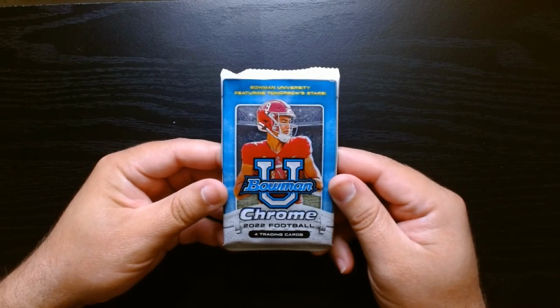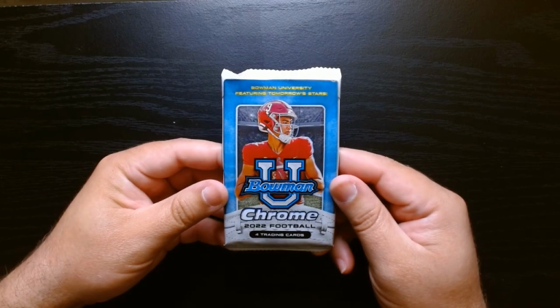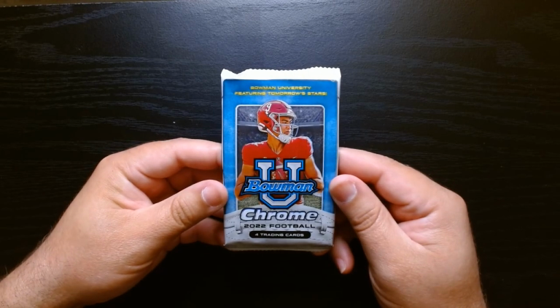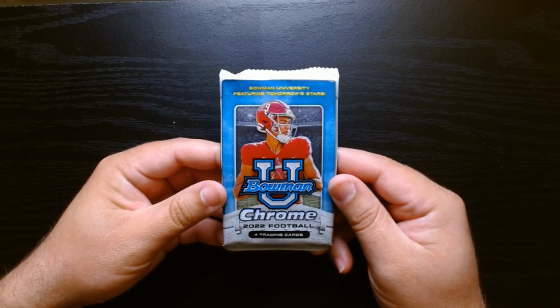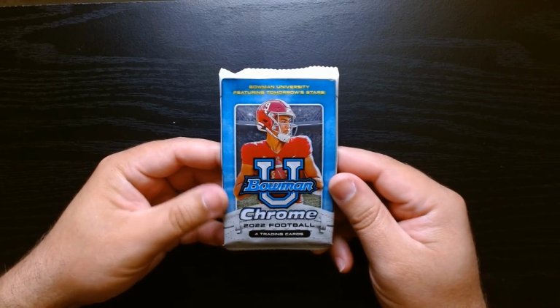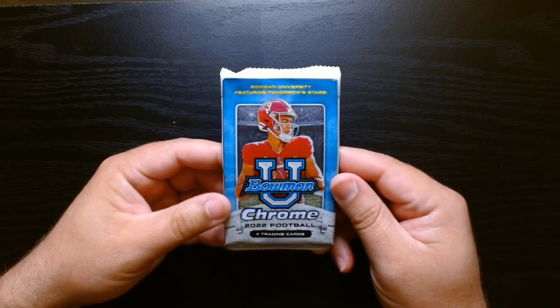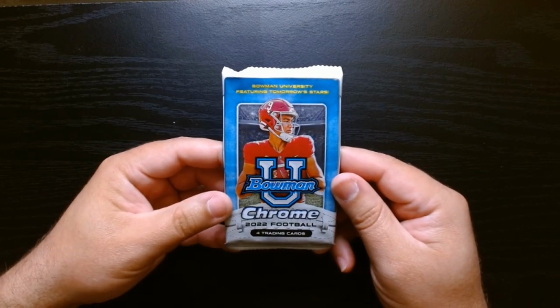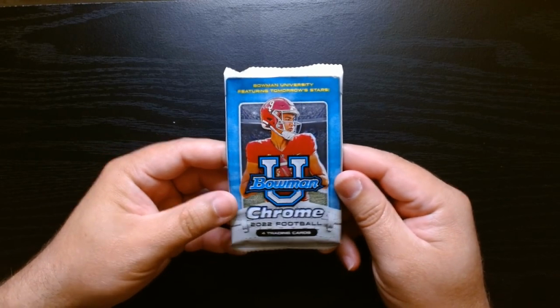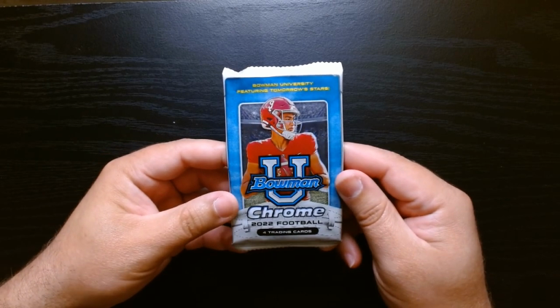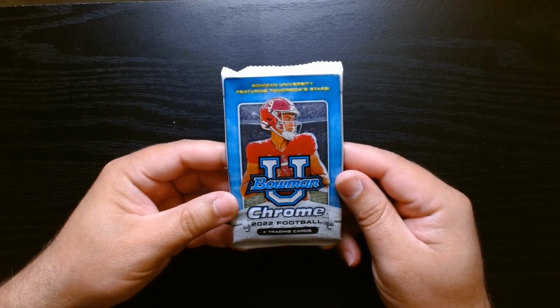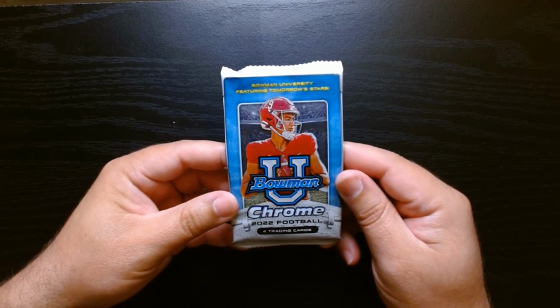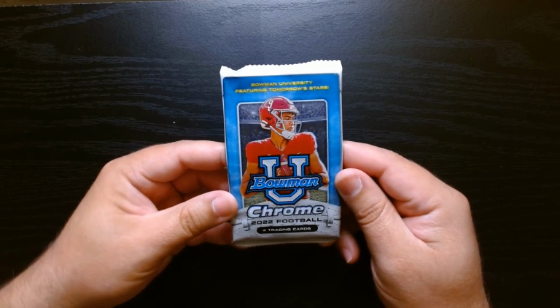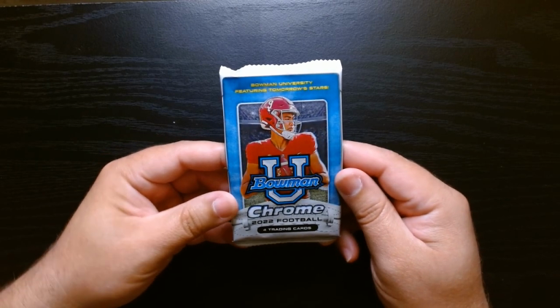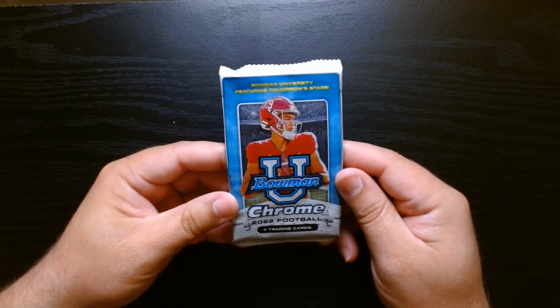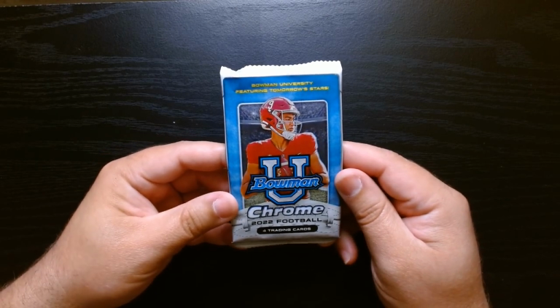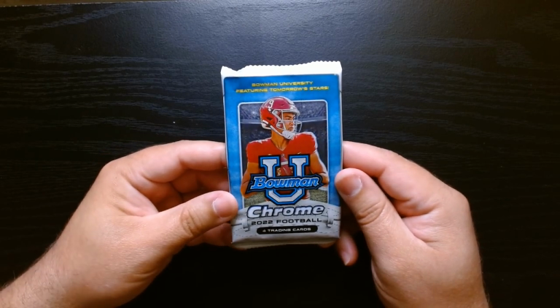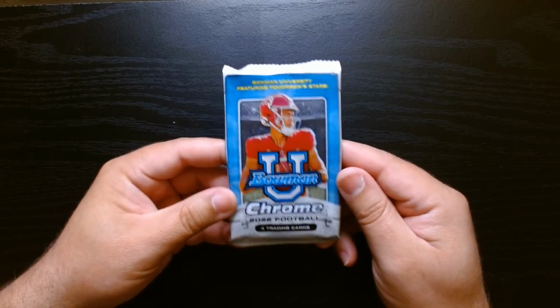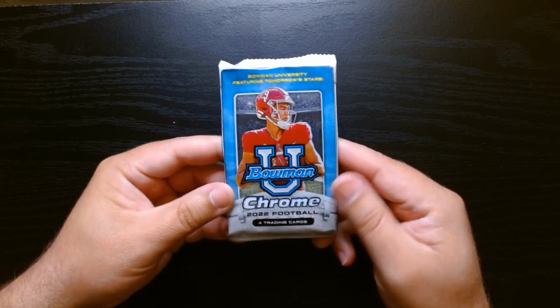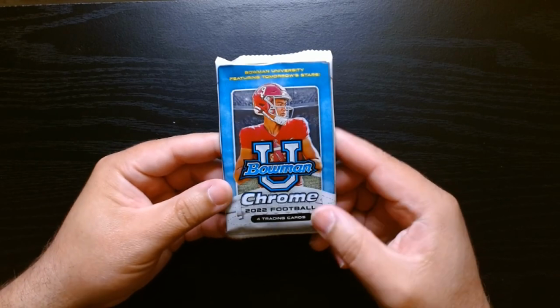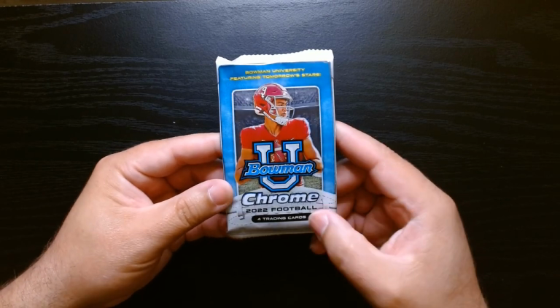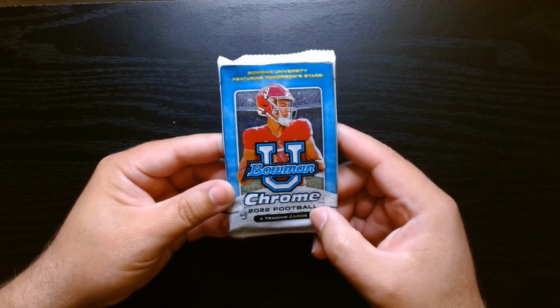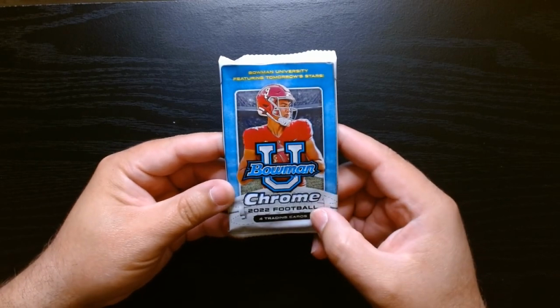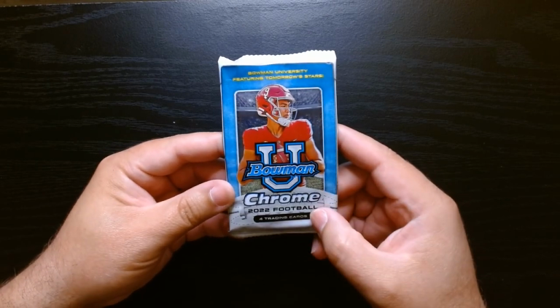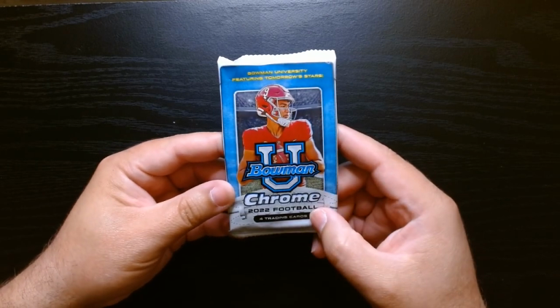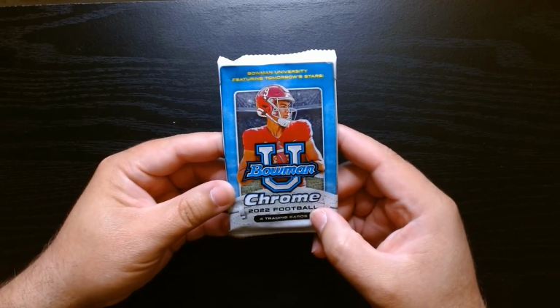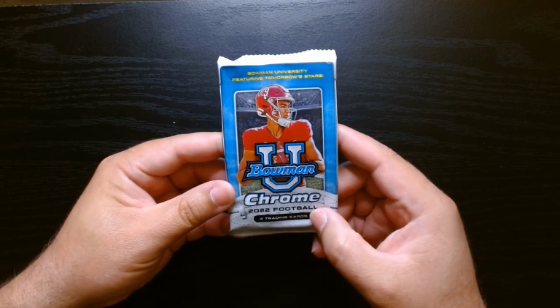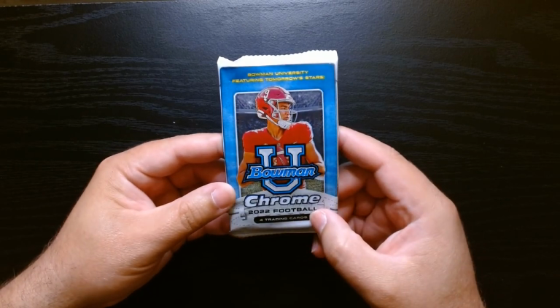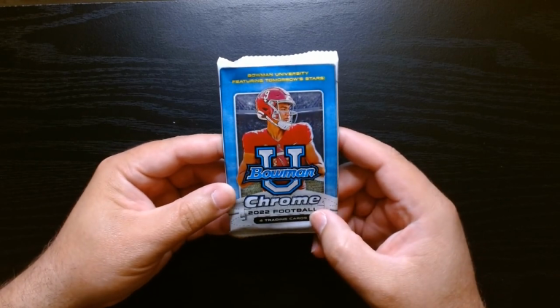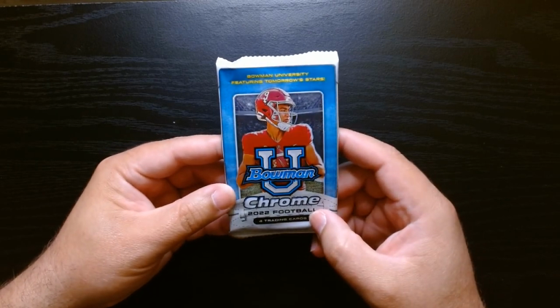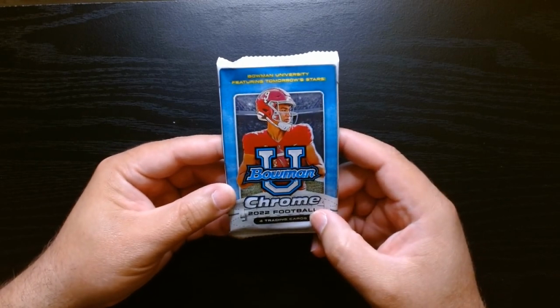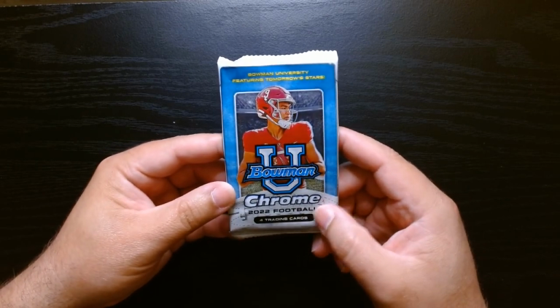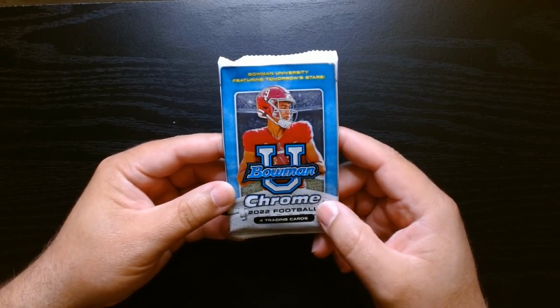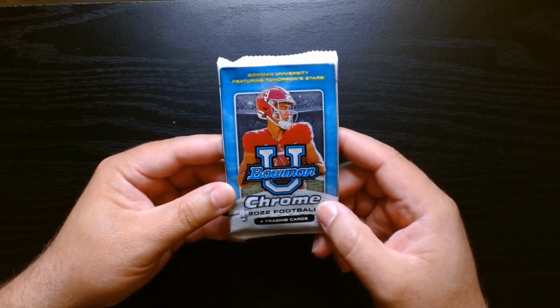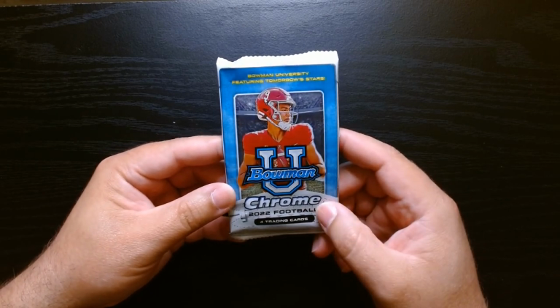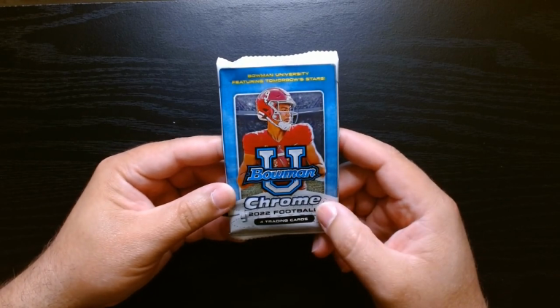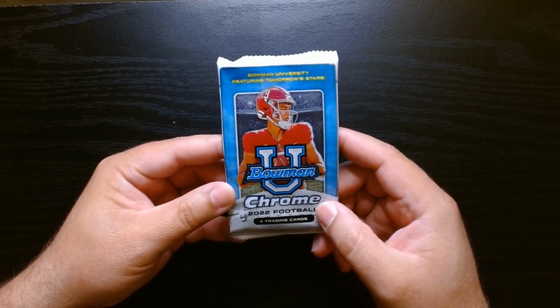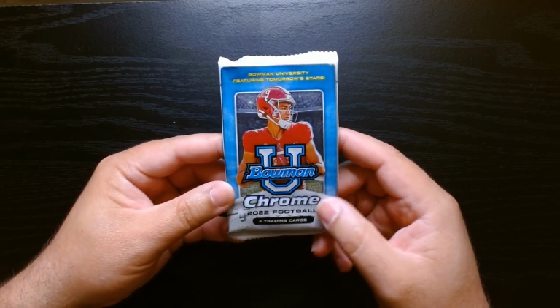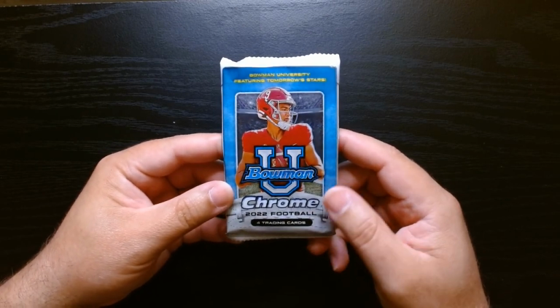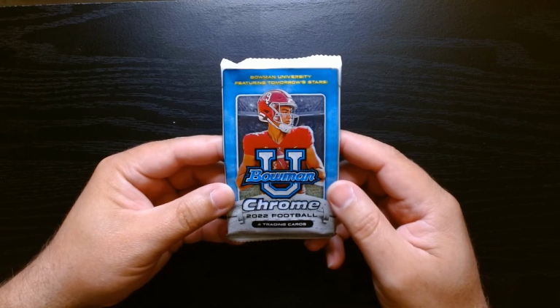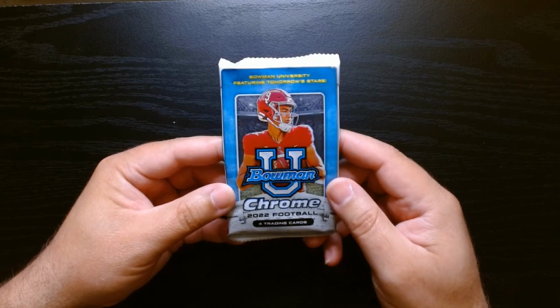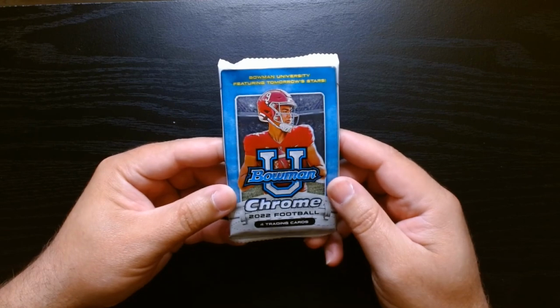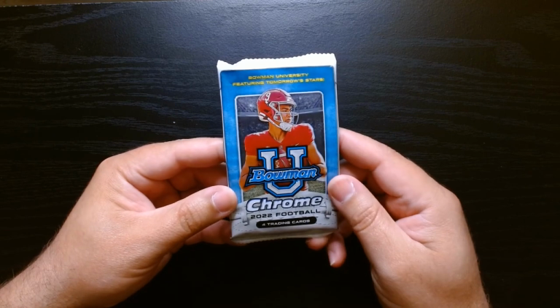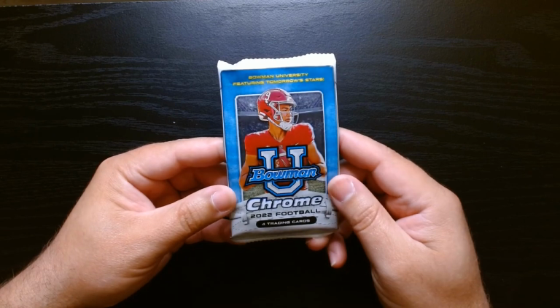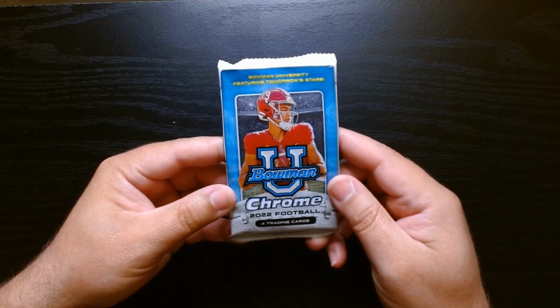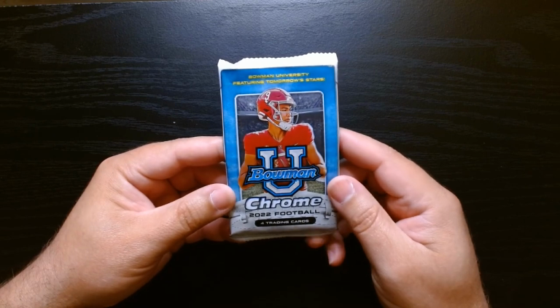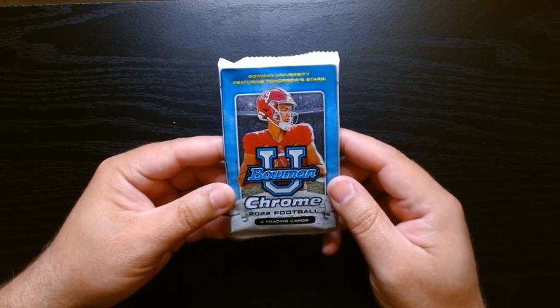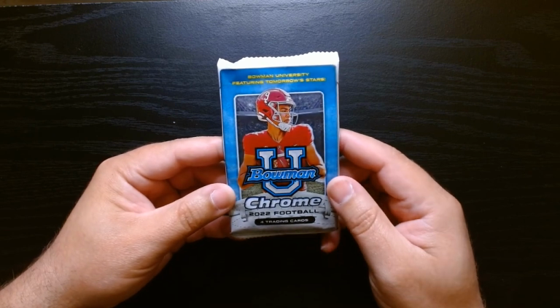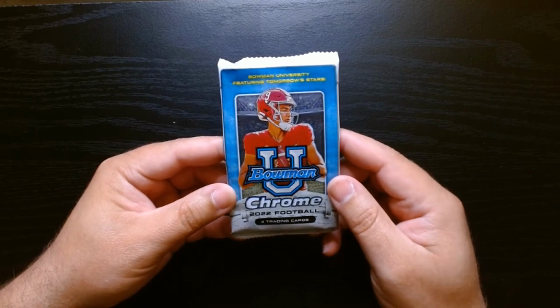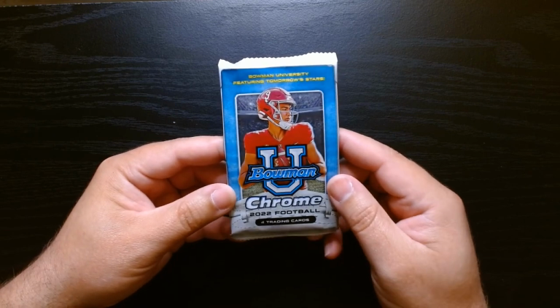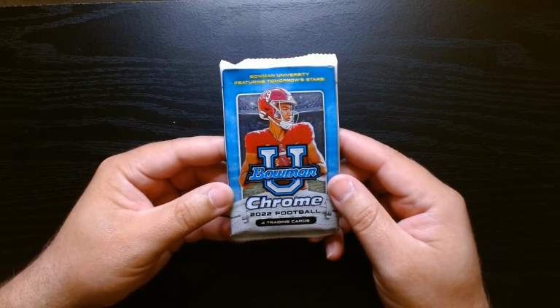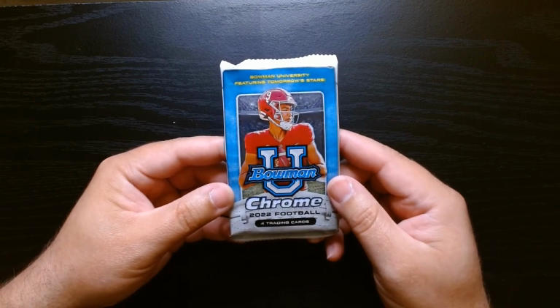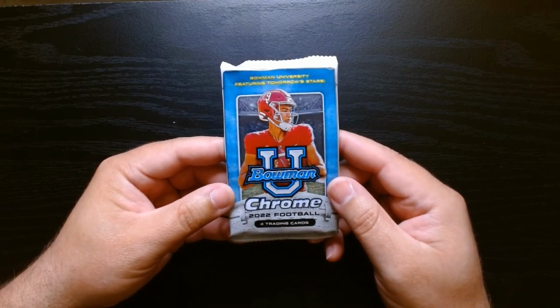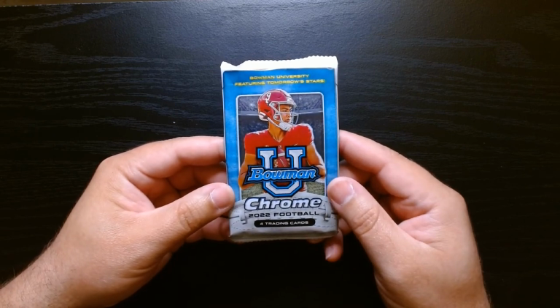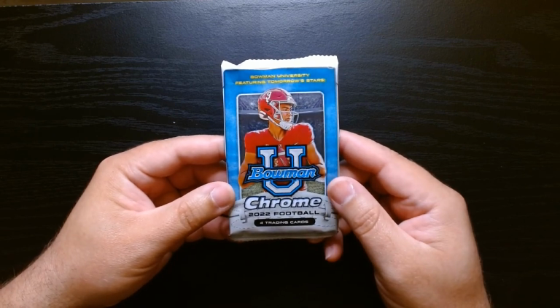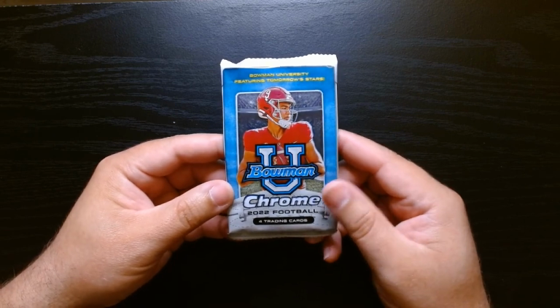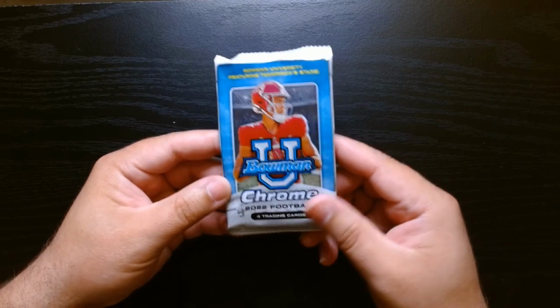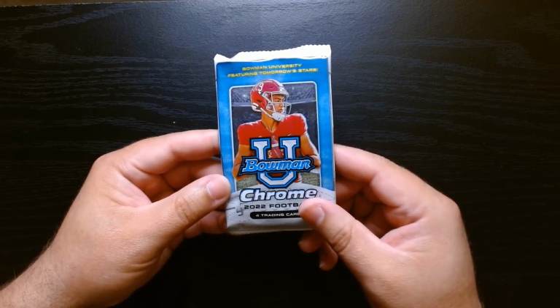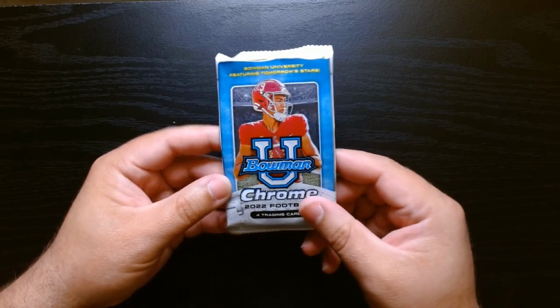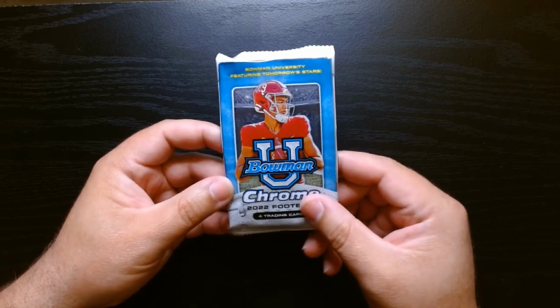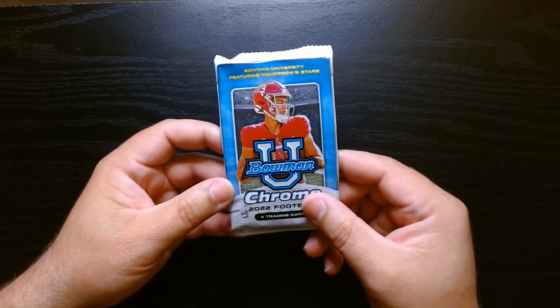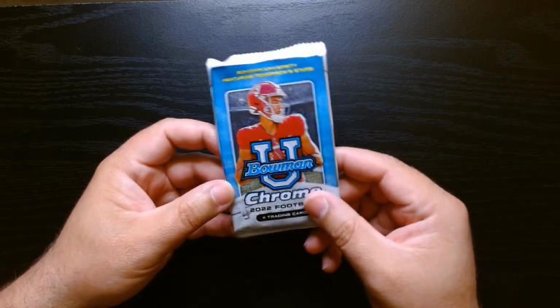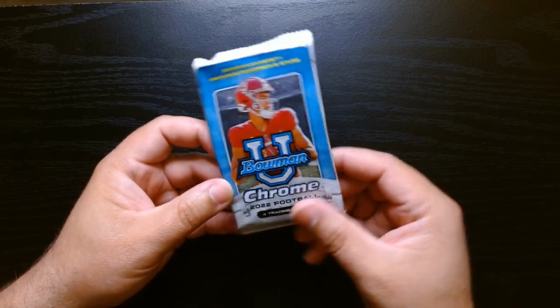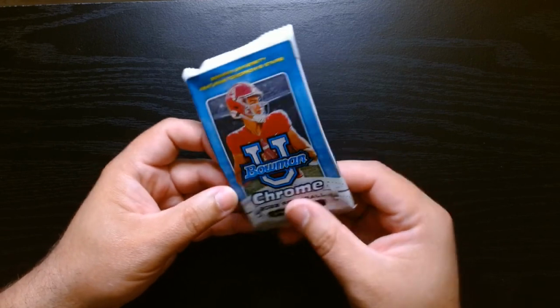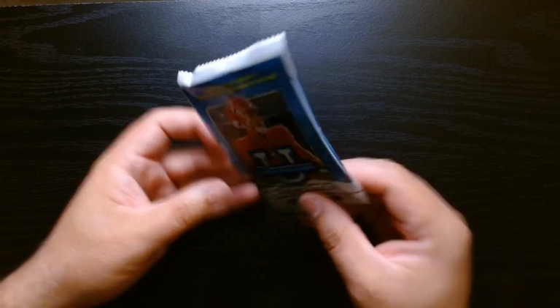All right, here we go. This is our first pack. You get four cards per pack. We have seven packs to rip.